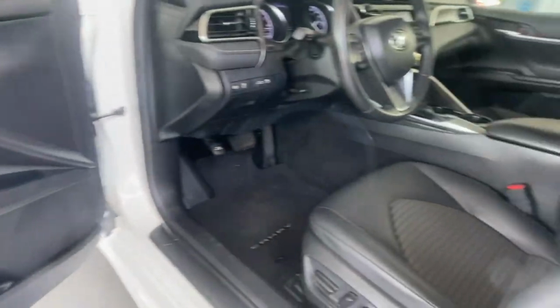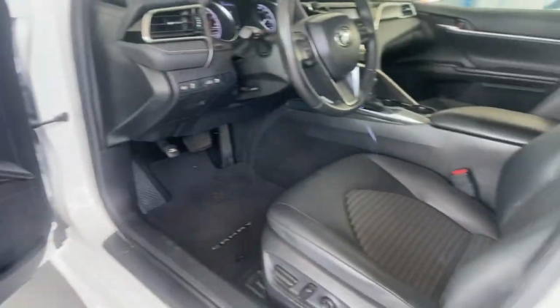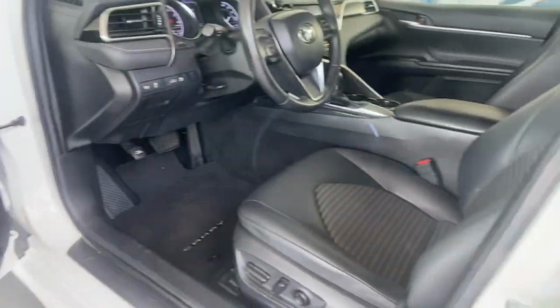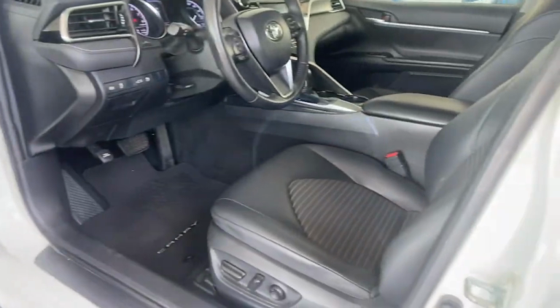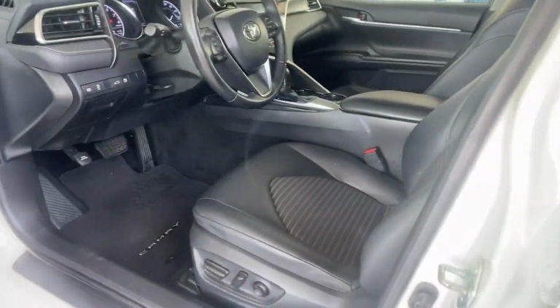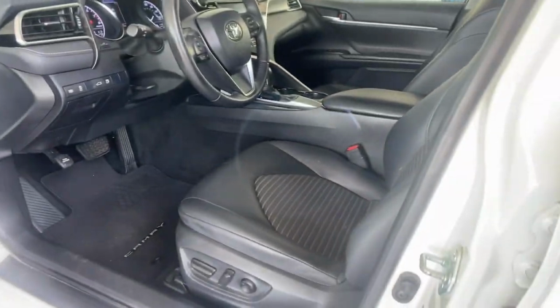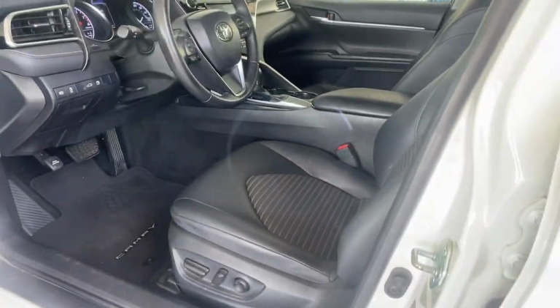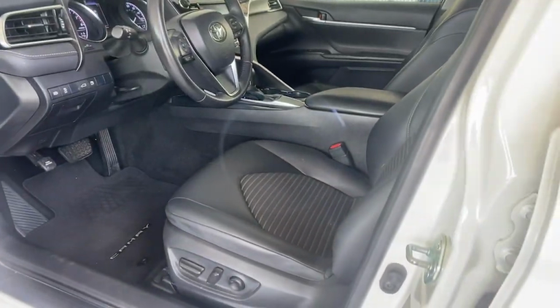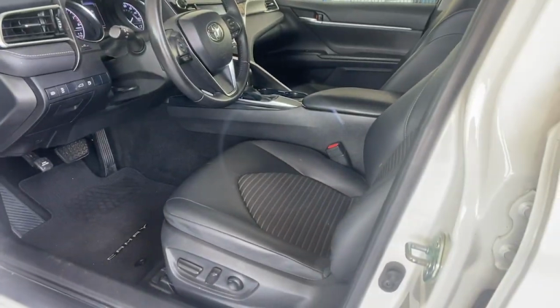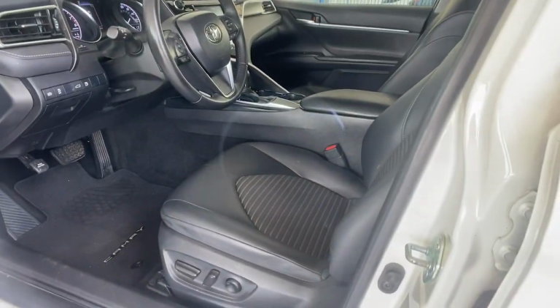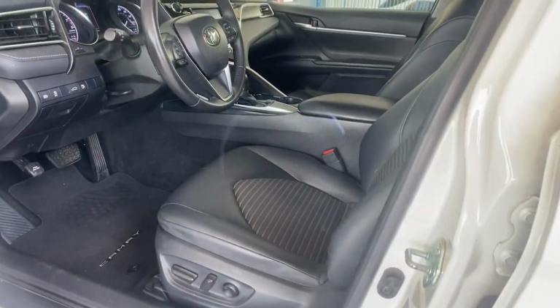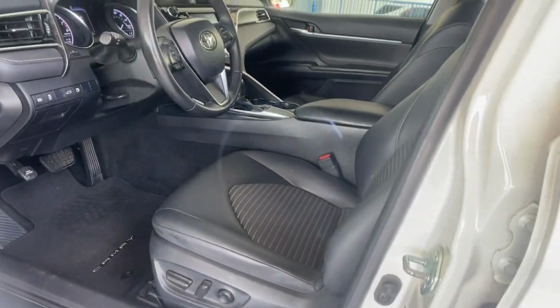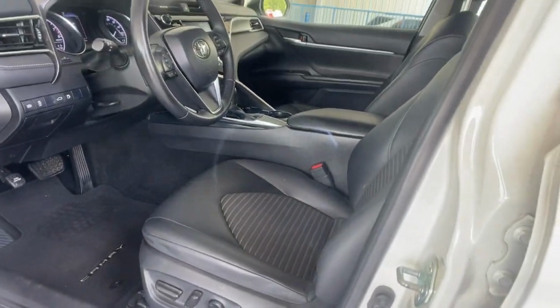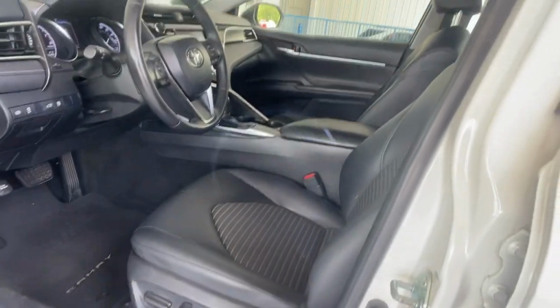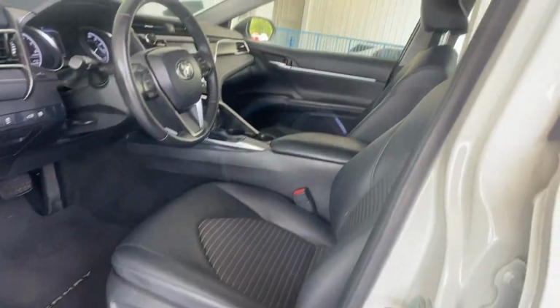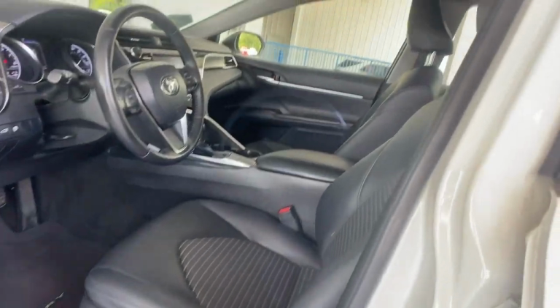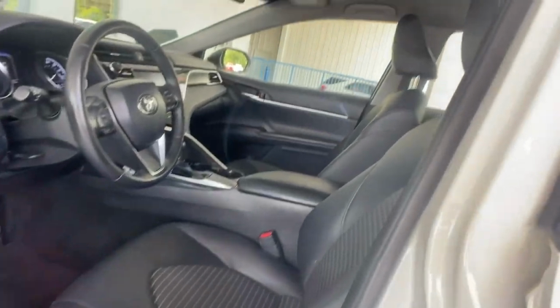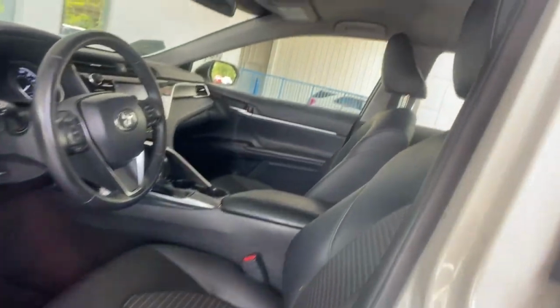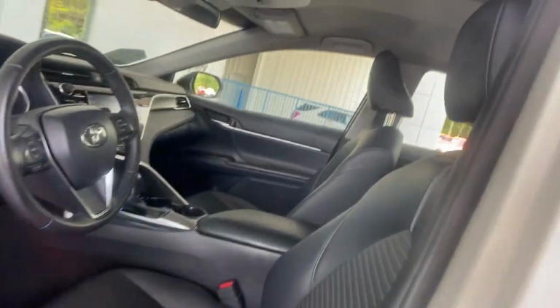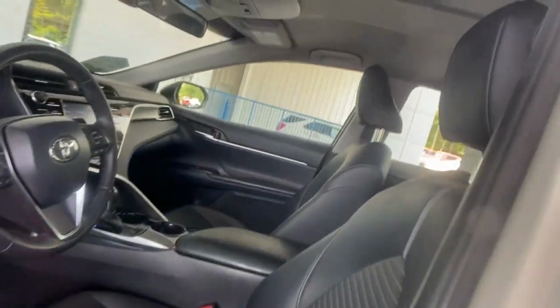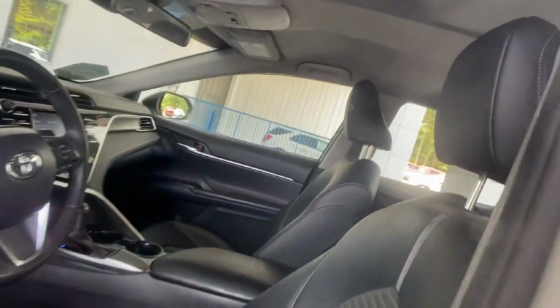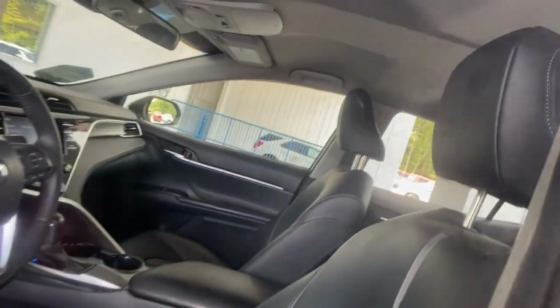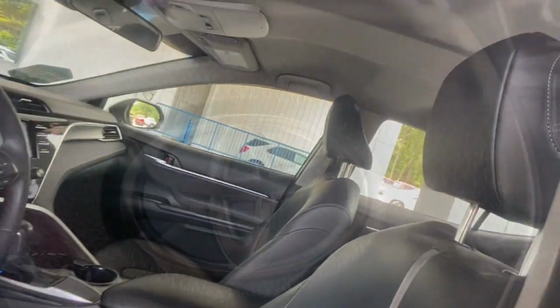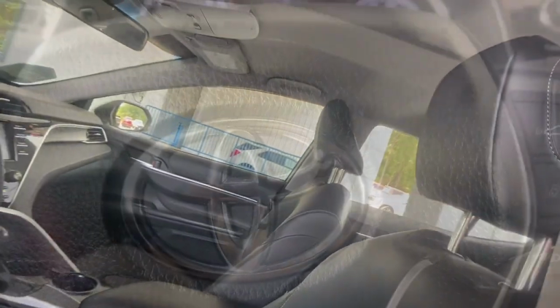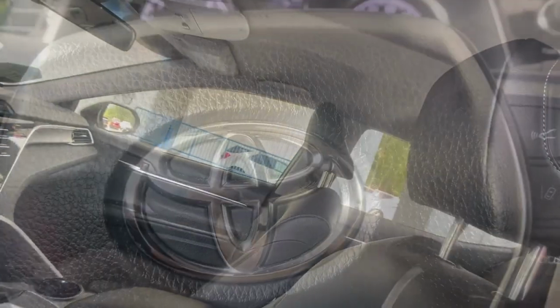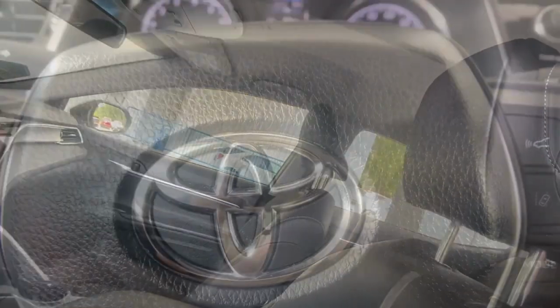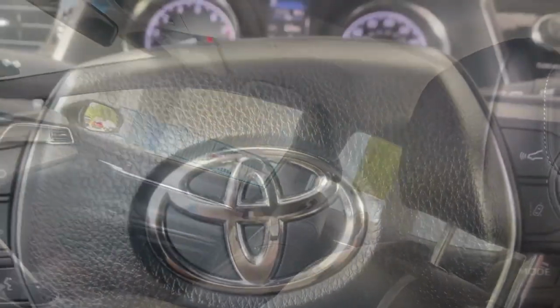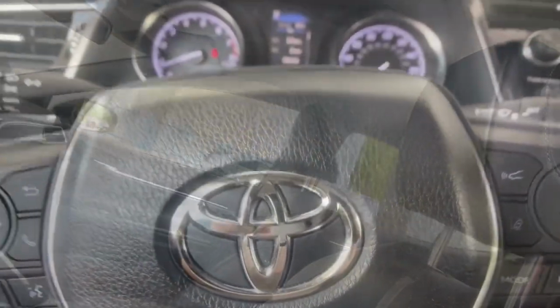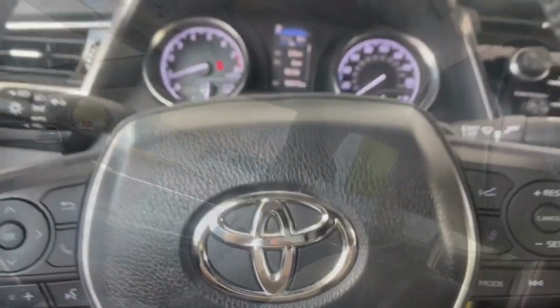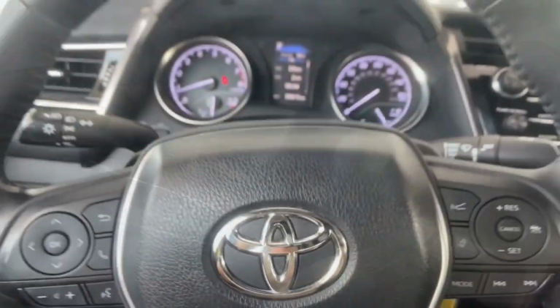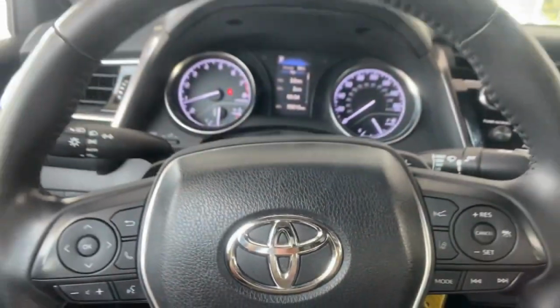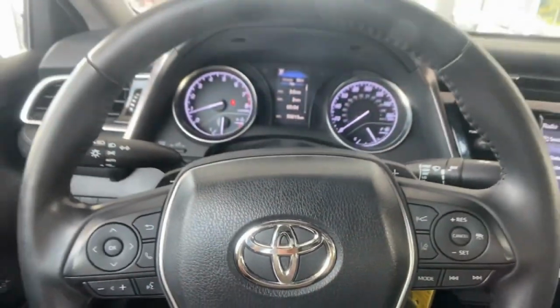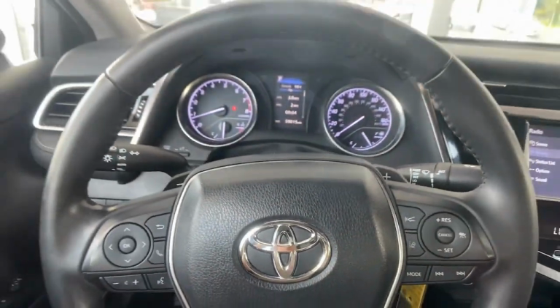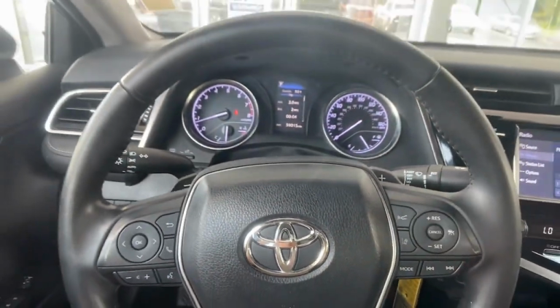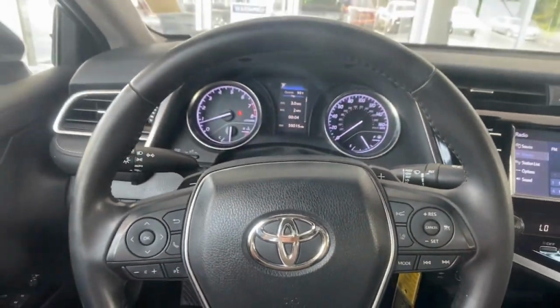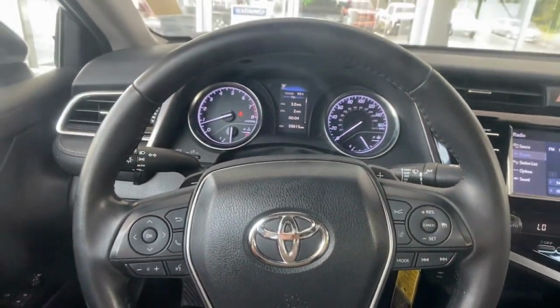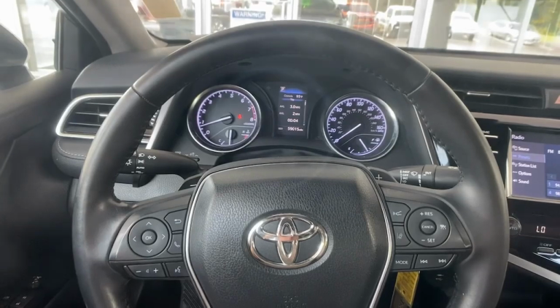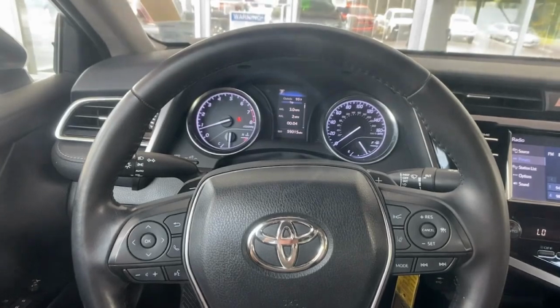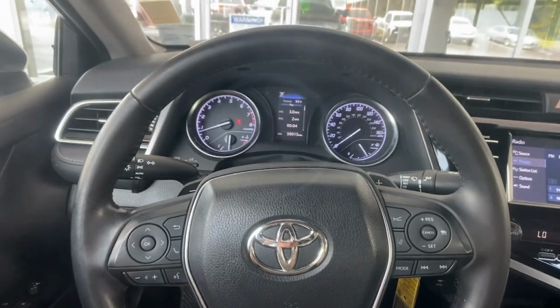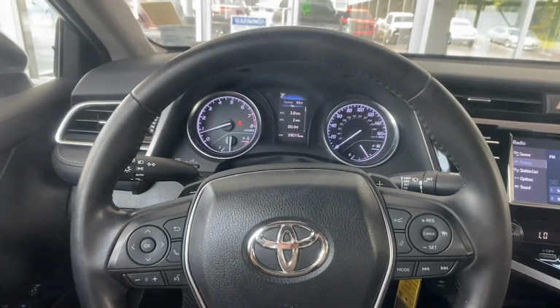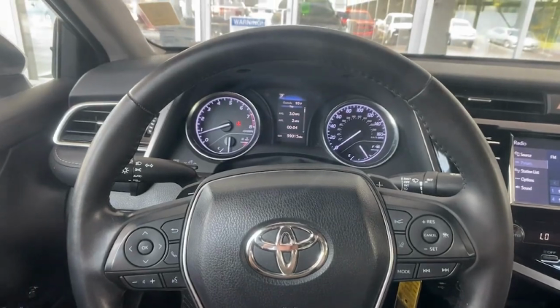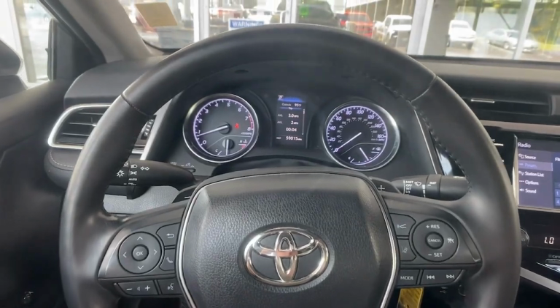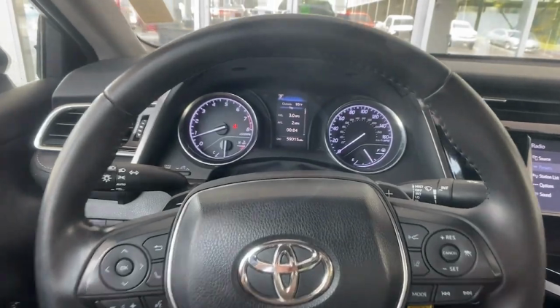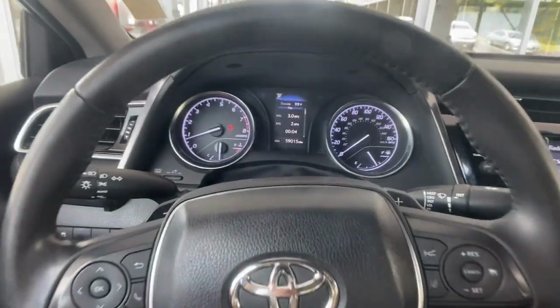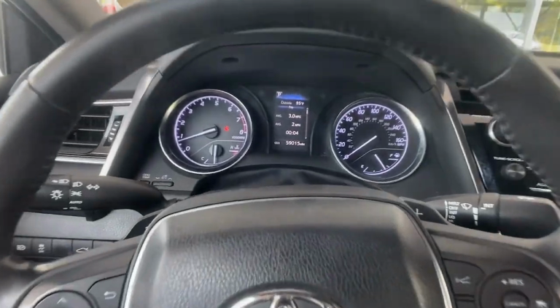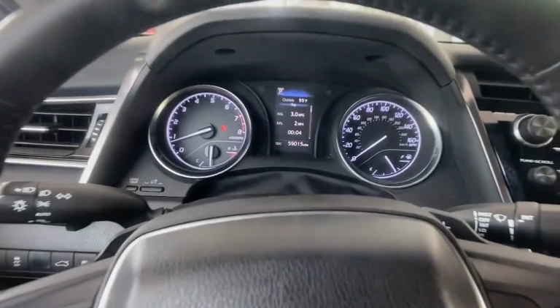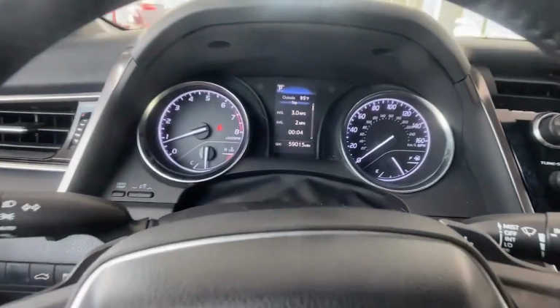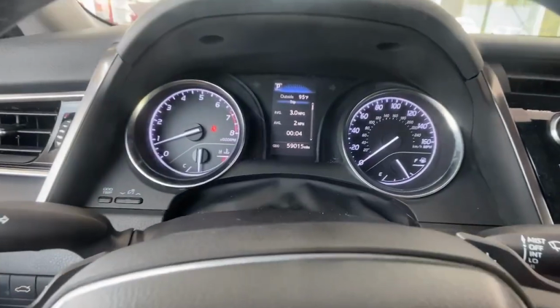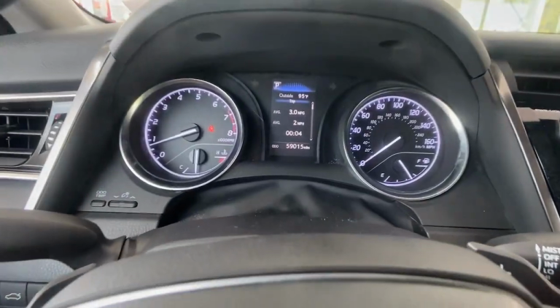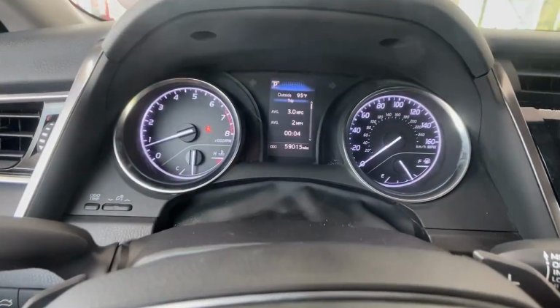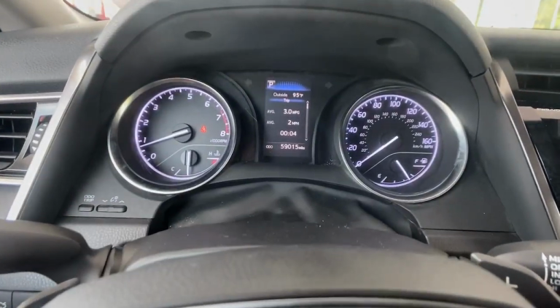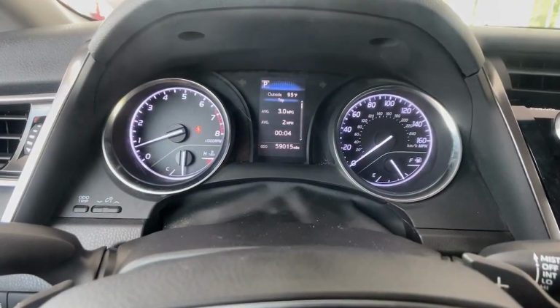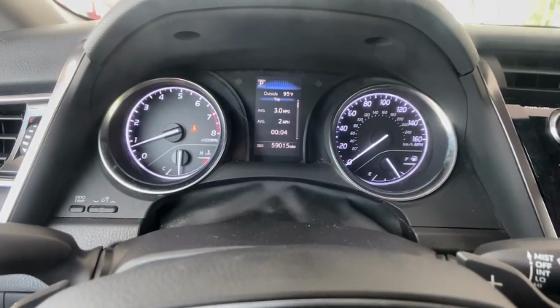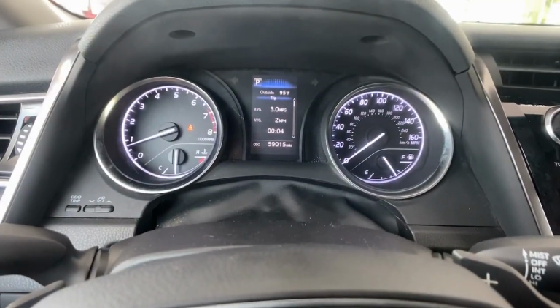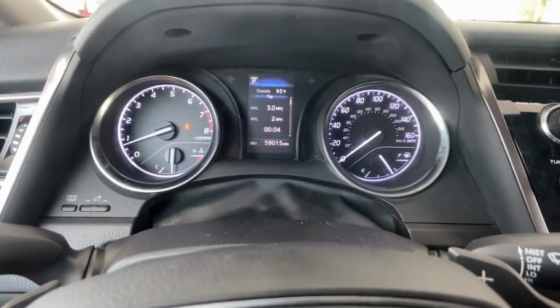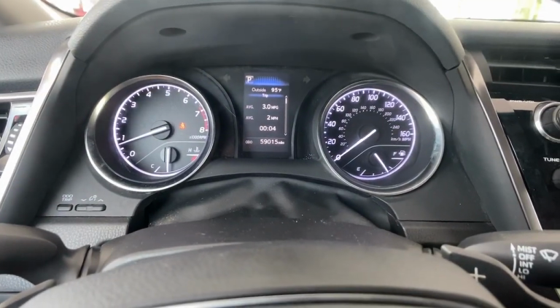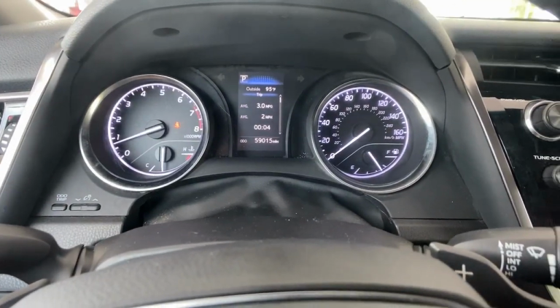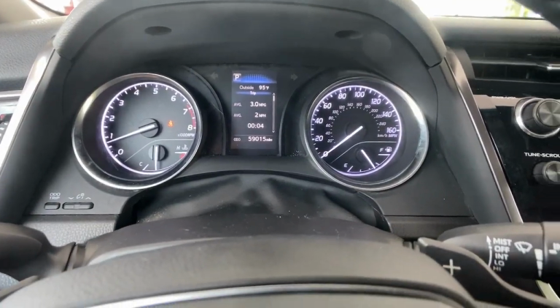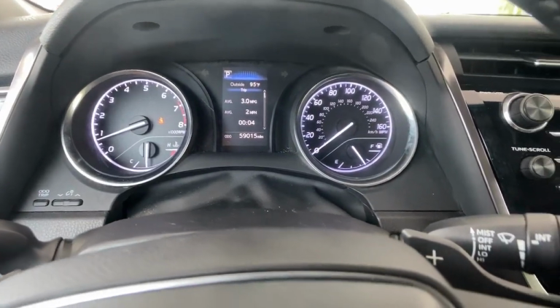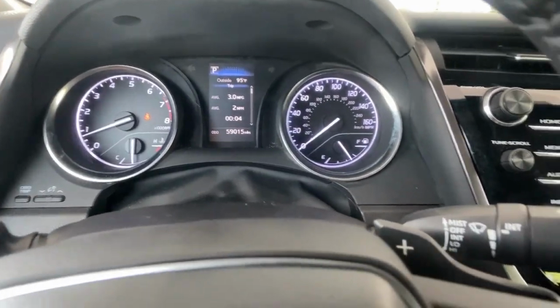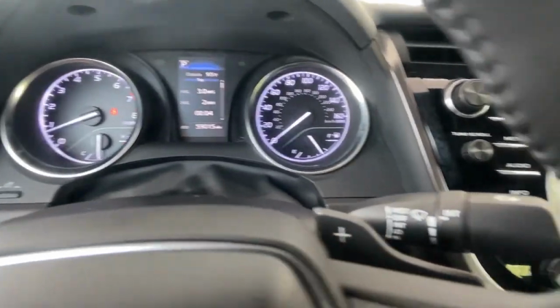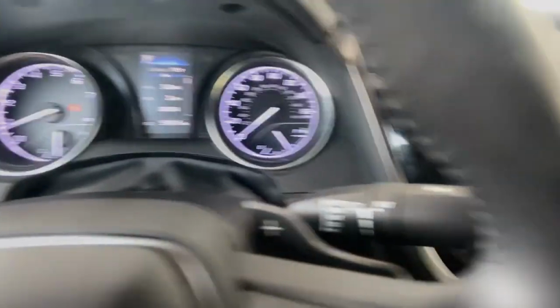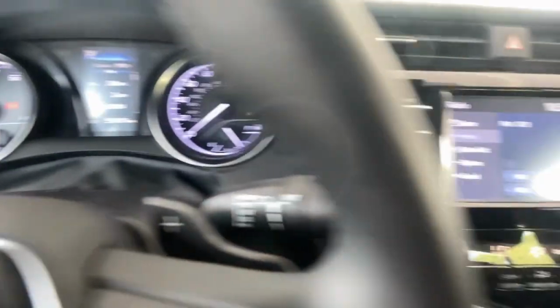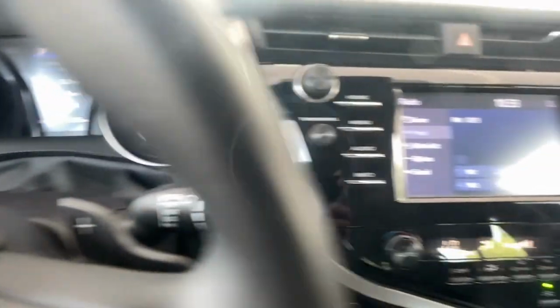We can't wait to introduce you to this exquisite Camry. Come in today and let our knowledgeable staff put you in the driver's seat.